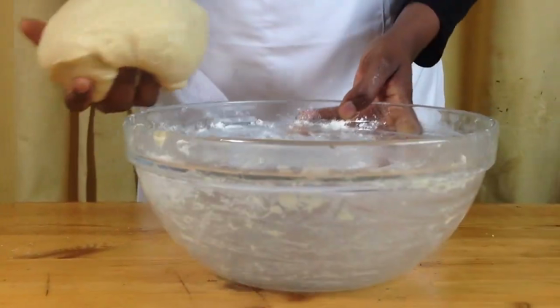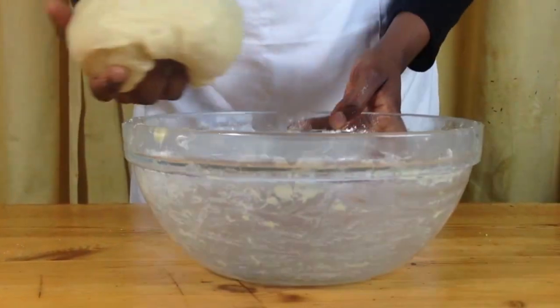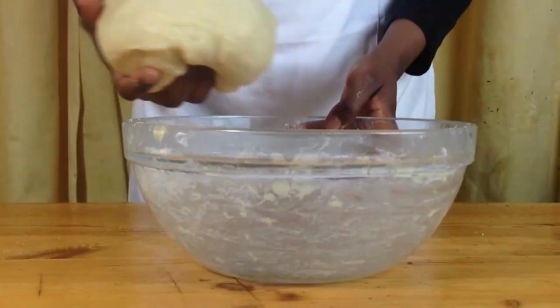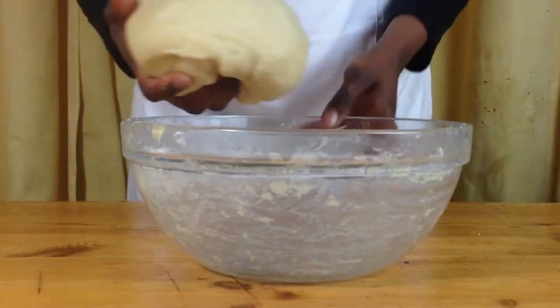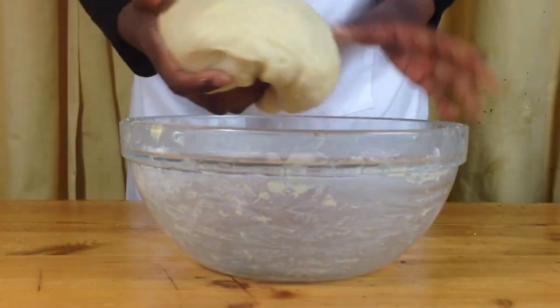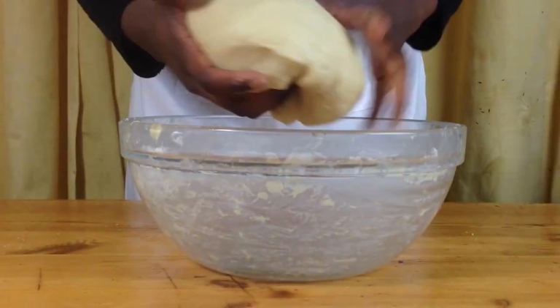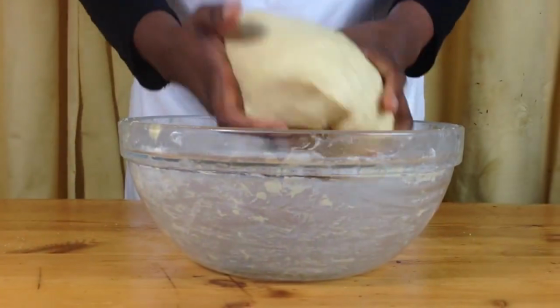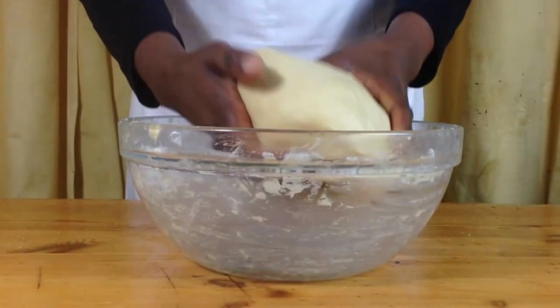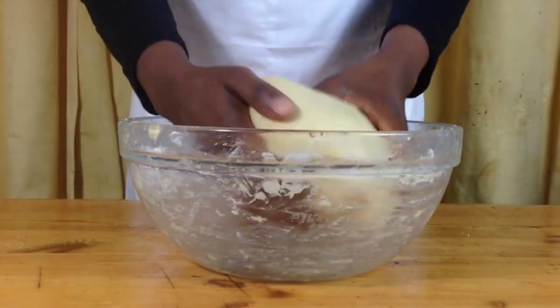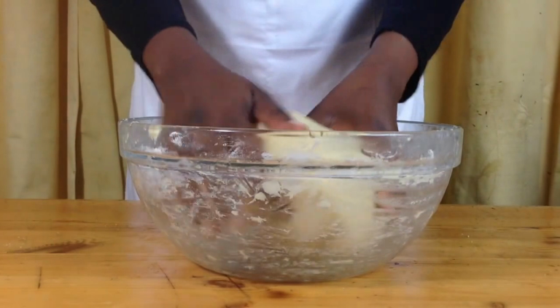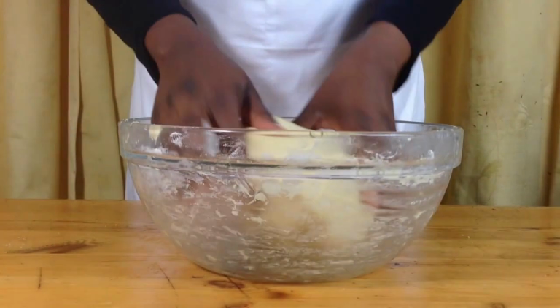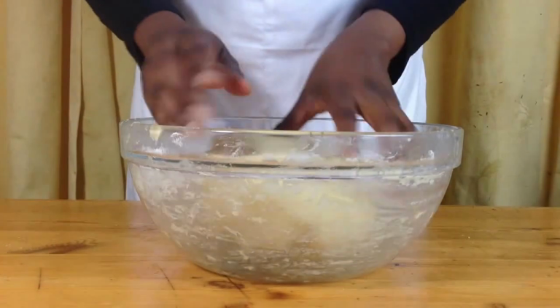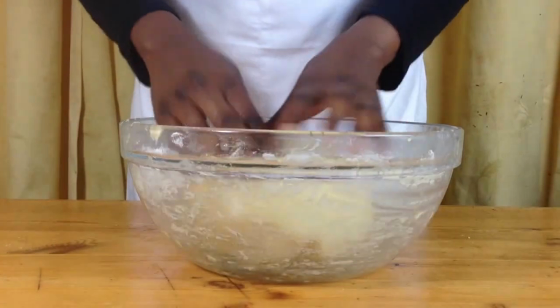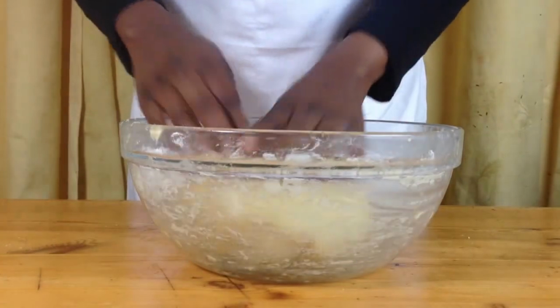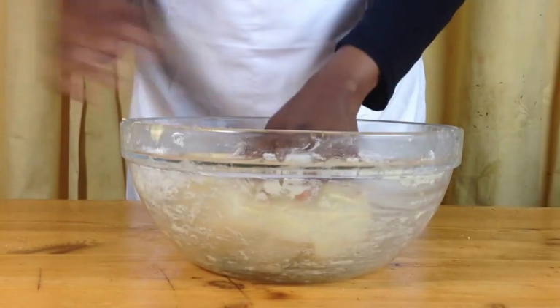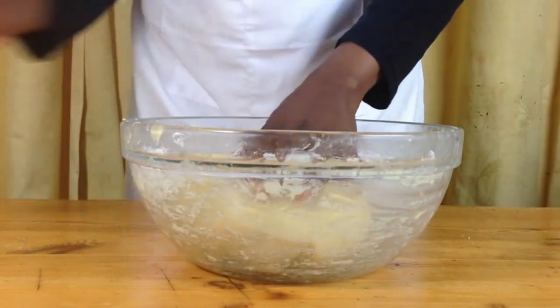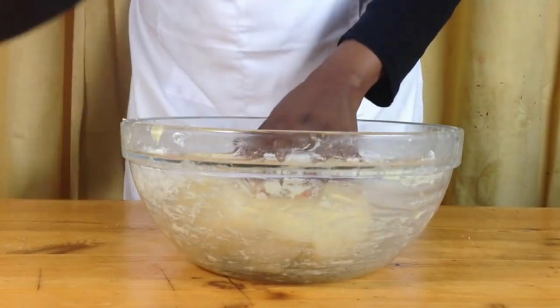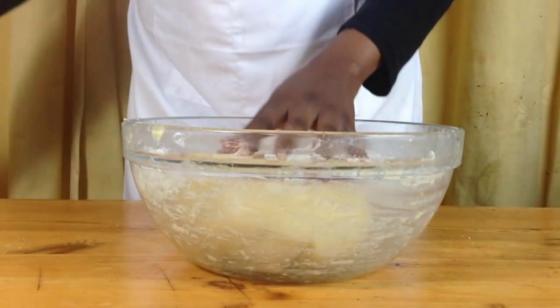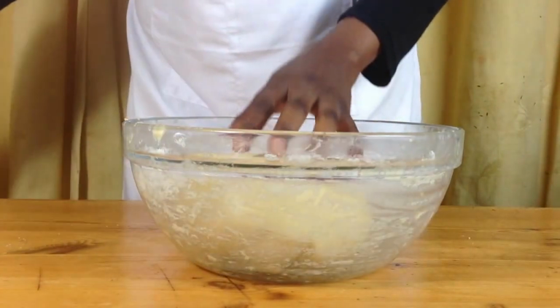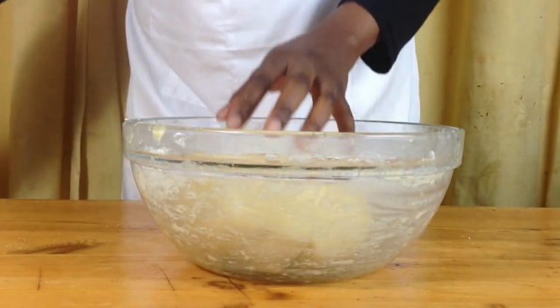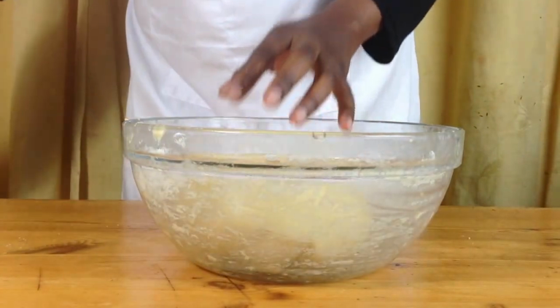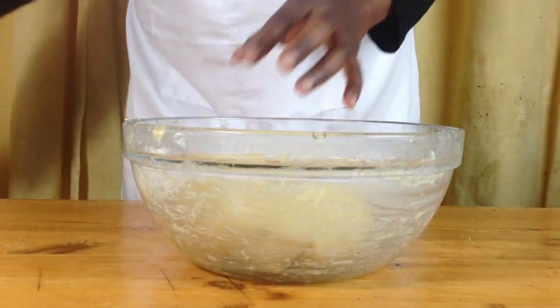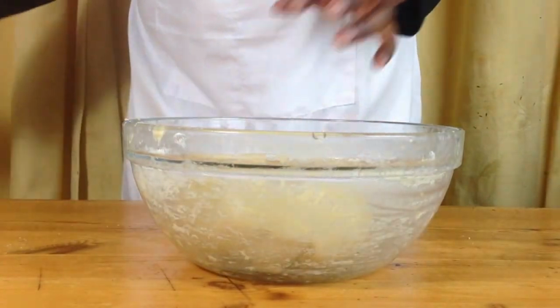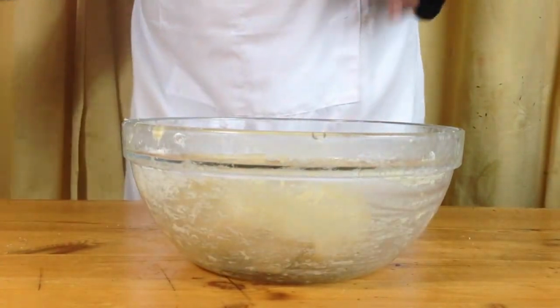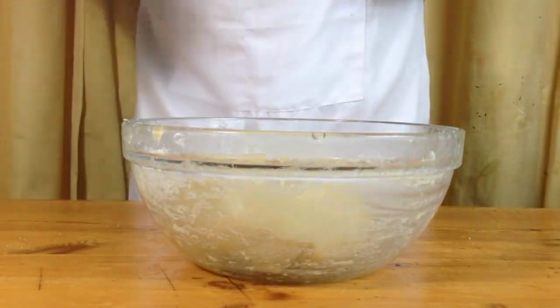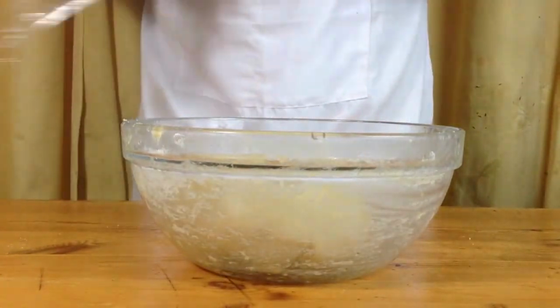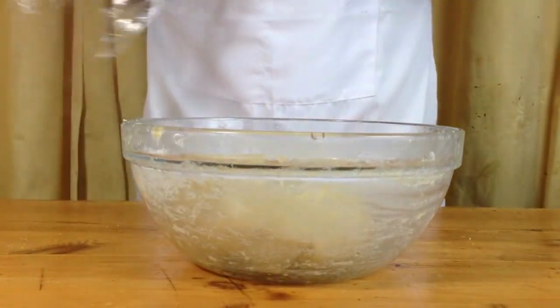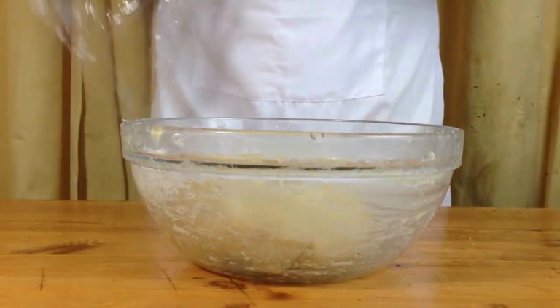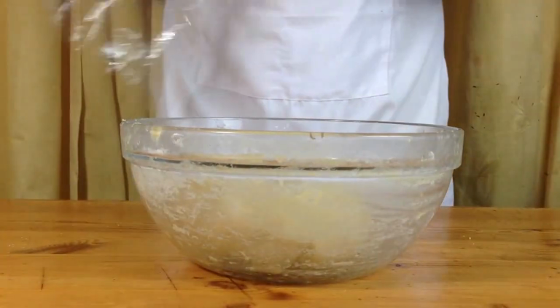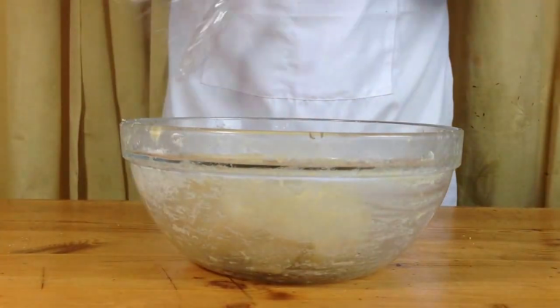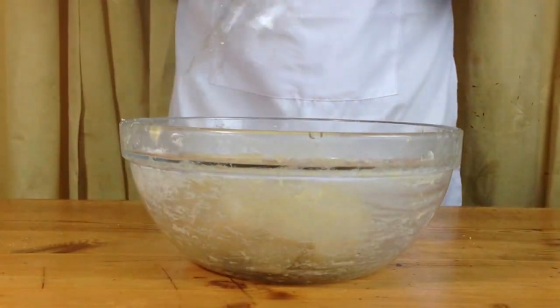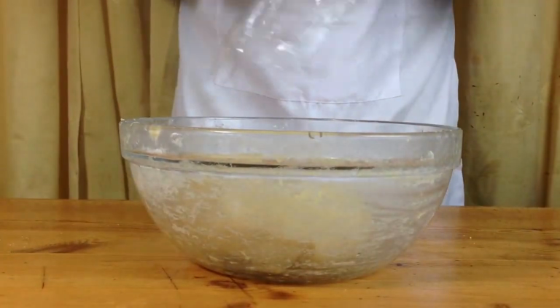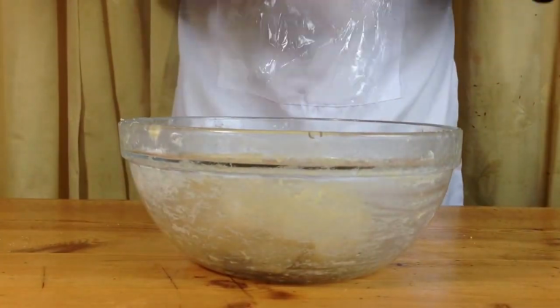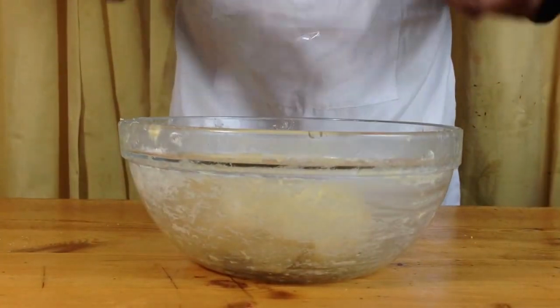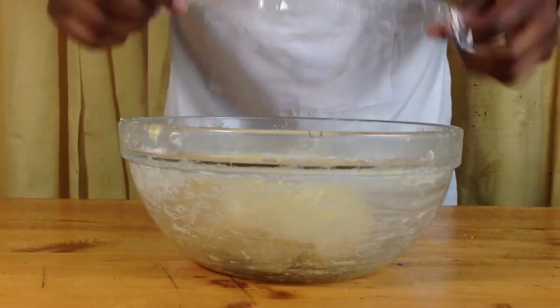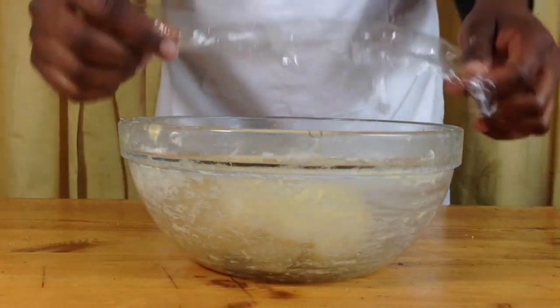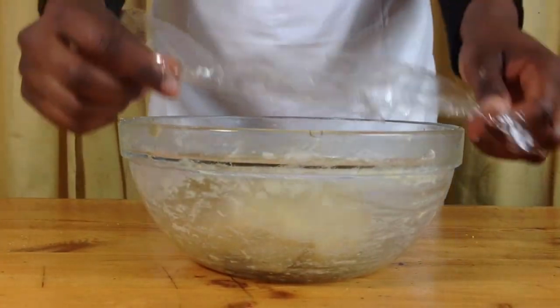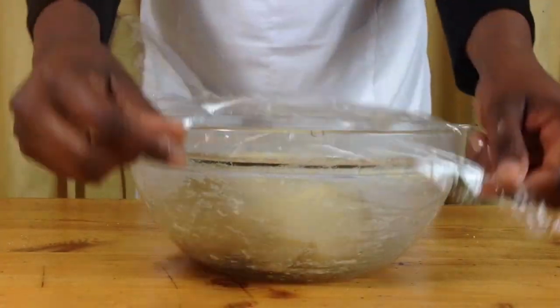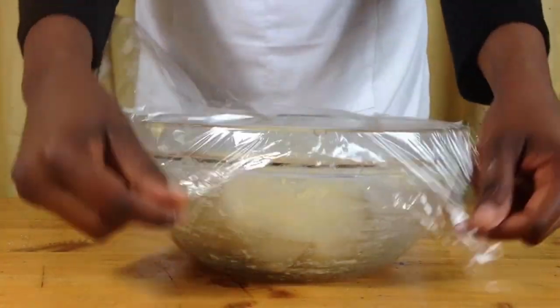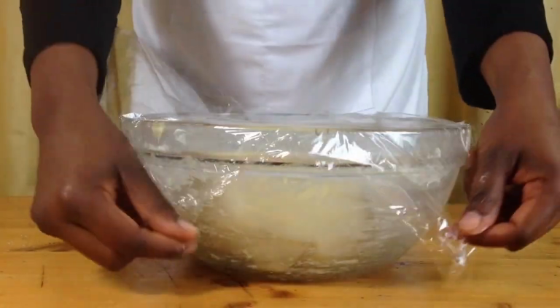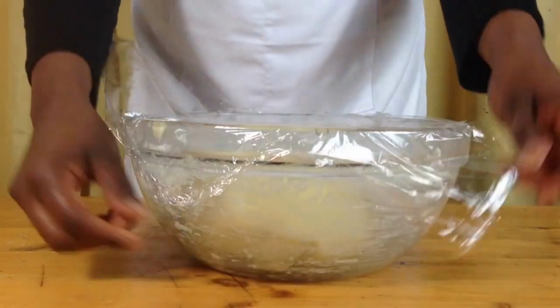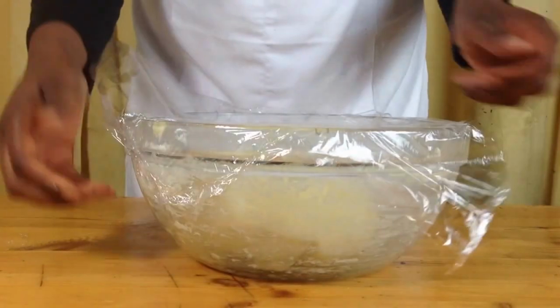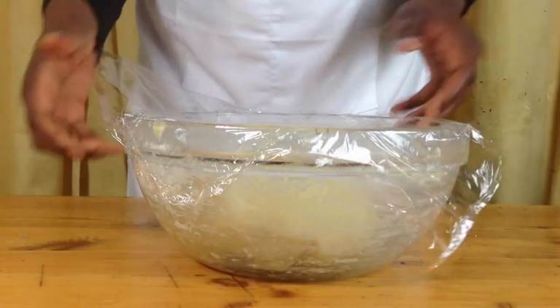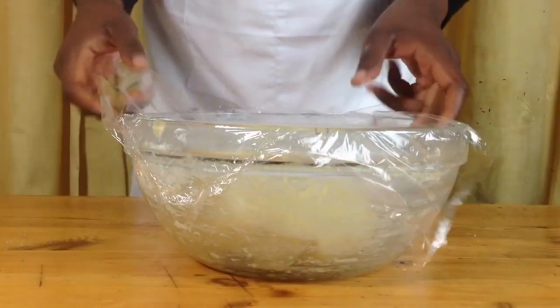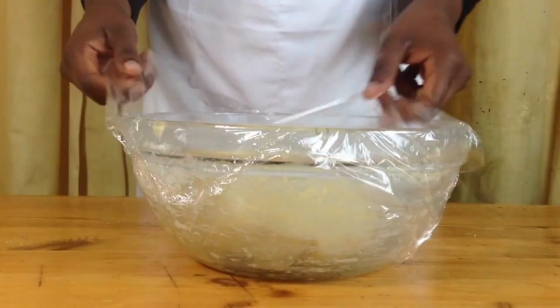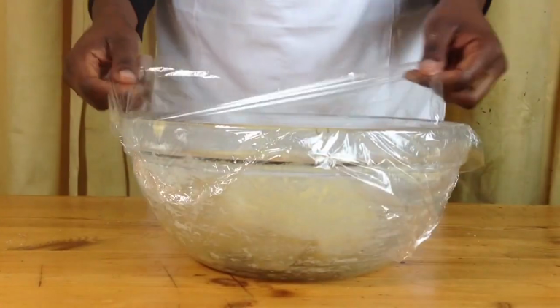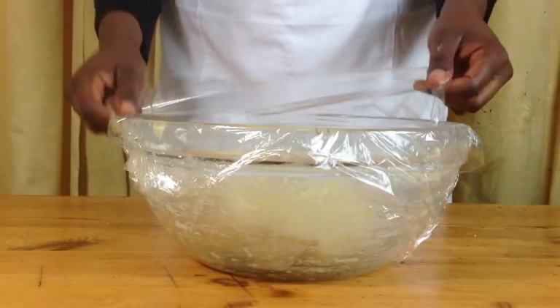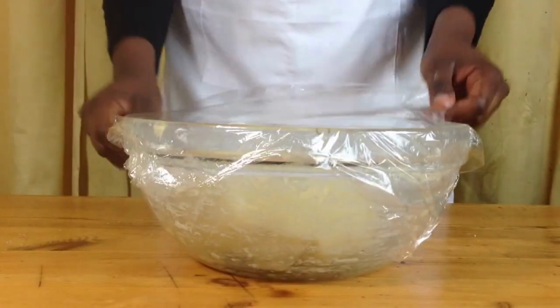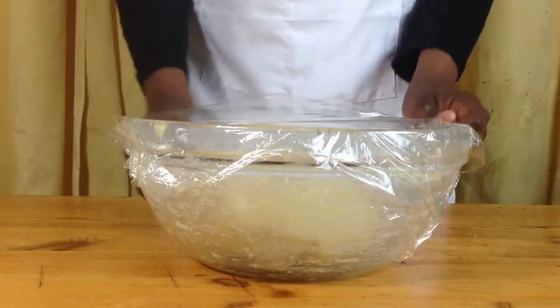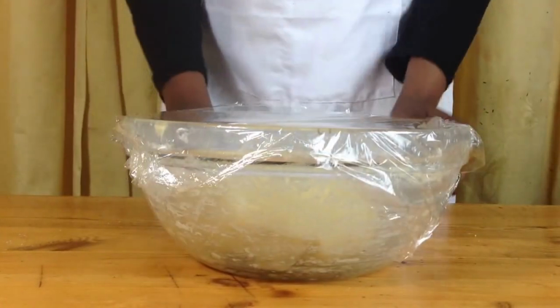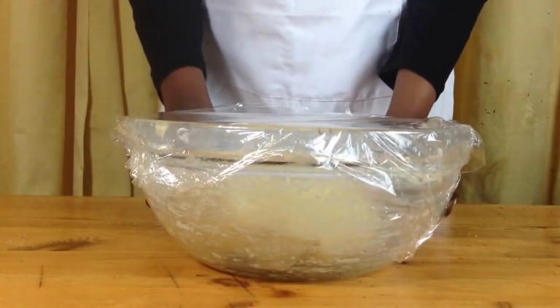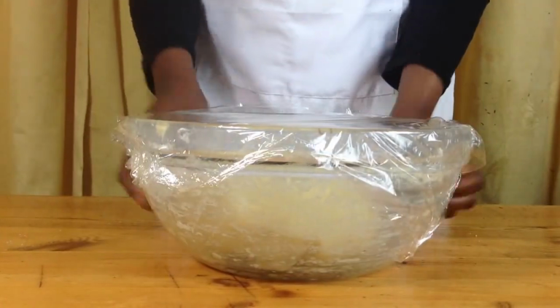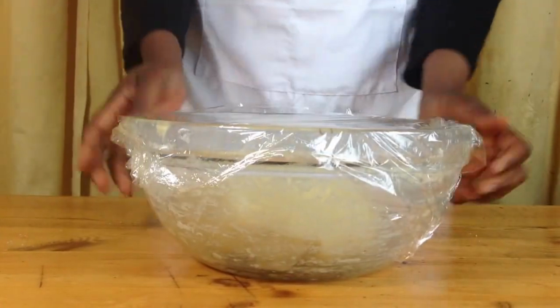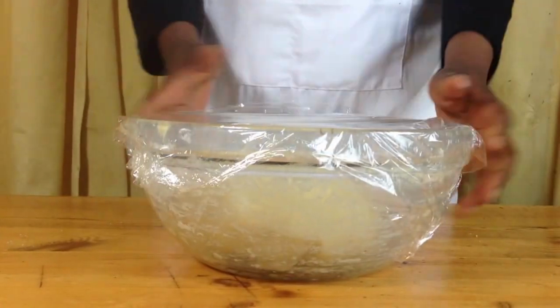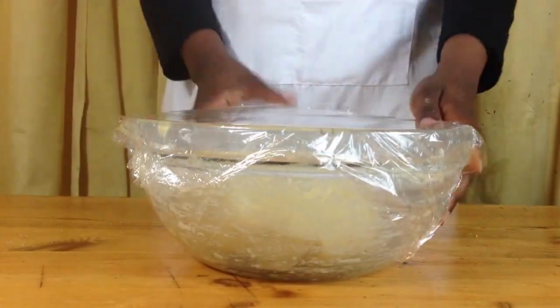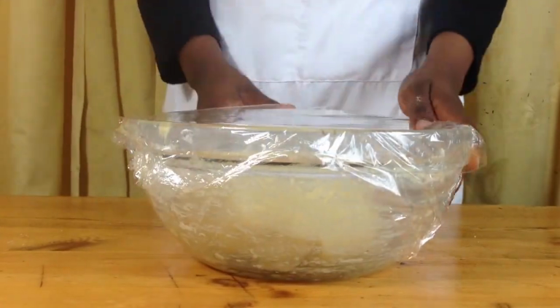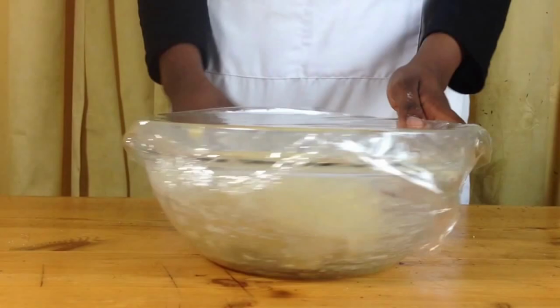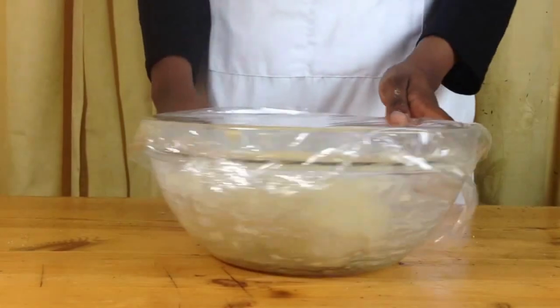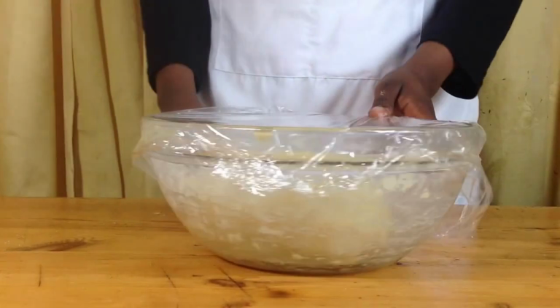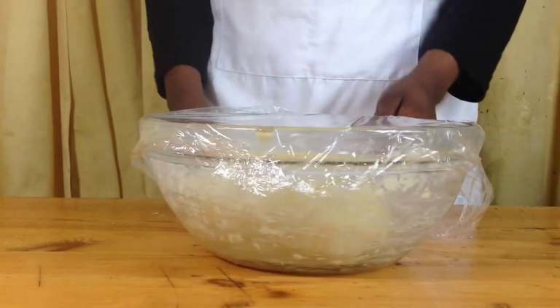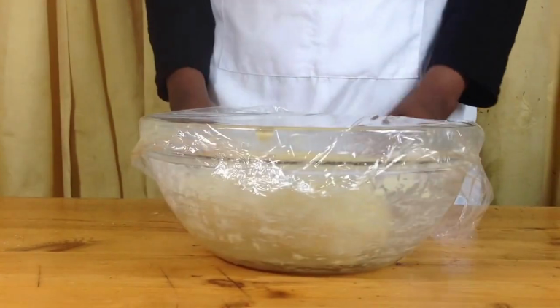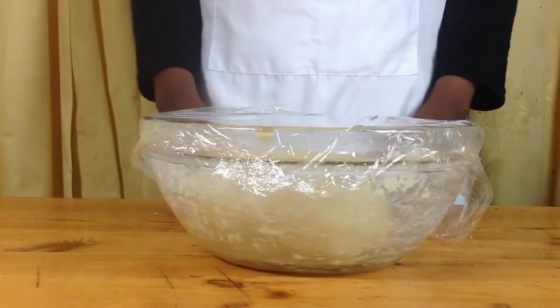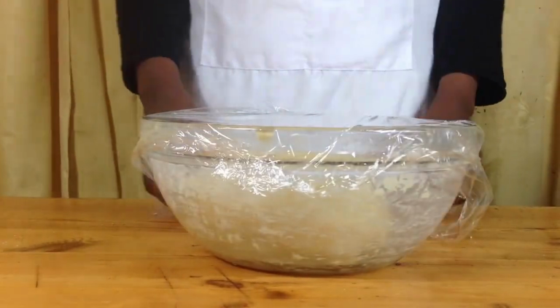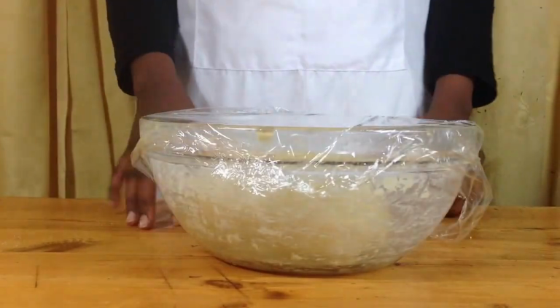When your dough is nice and smooth, put it back into your bowl, cover with cling film and let it rise until it has doubled in size.